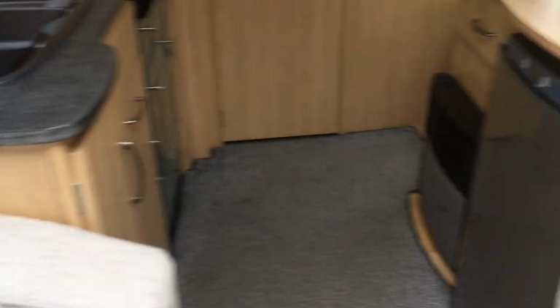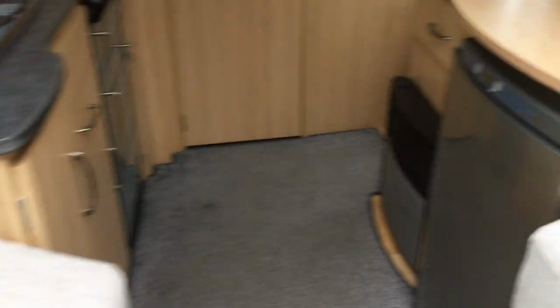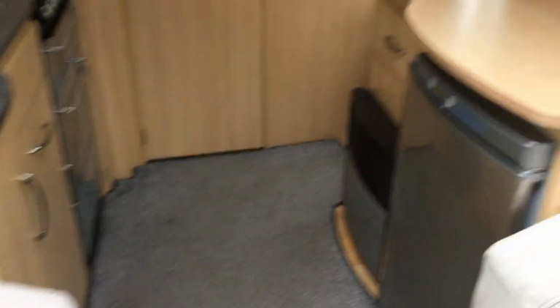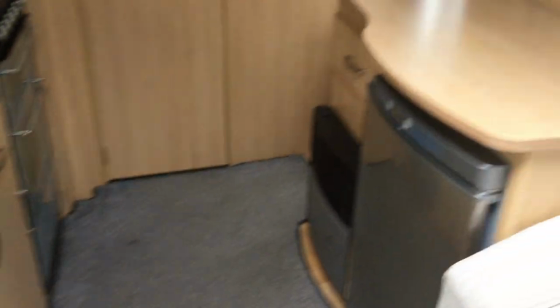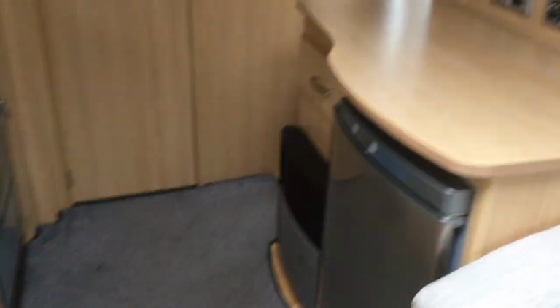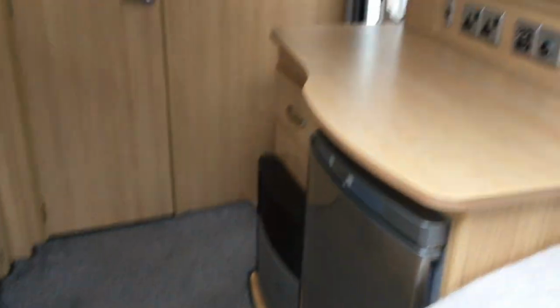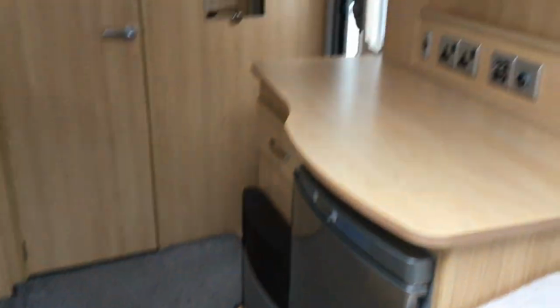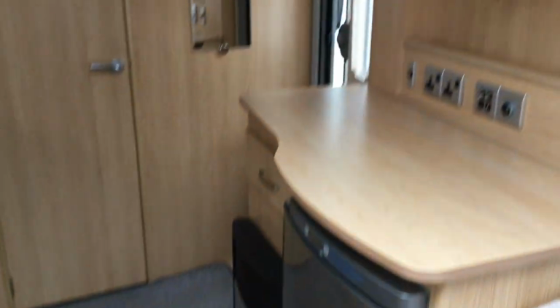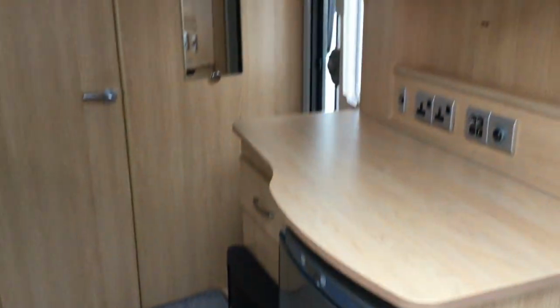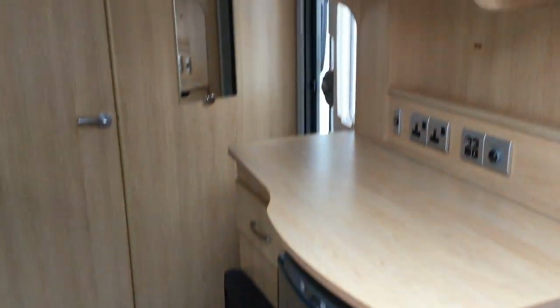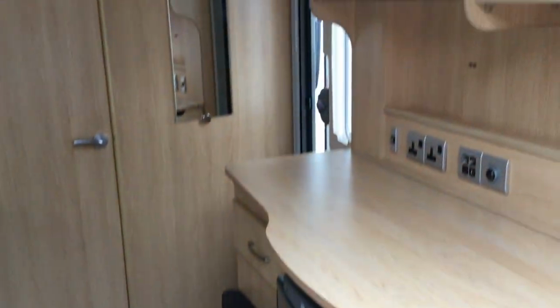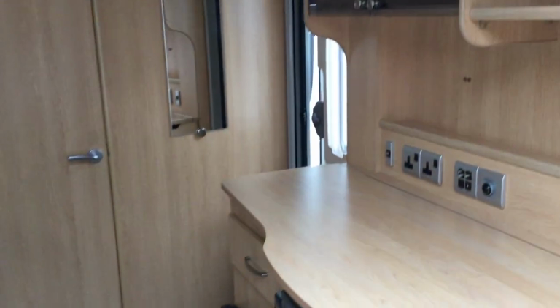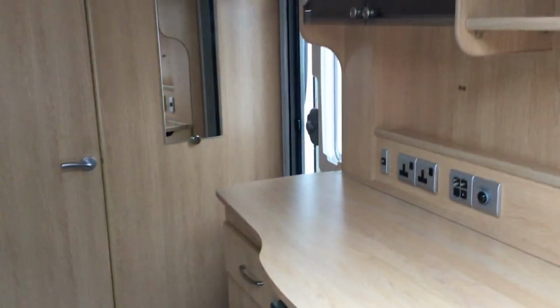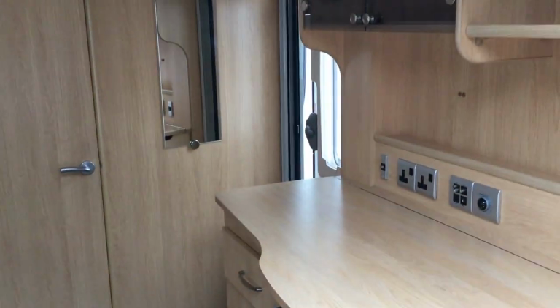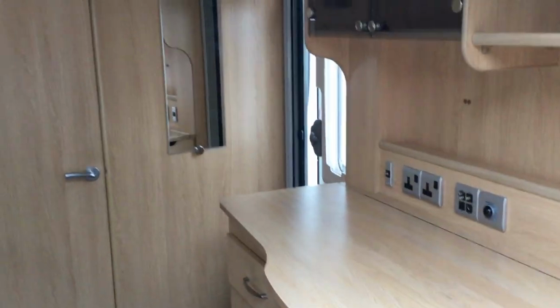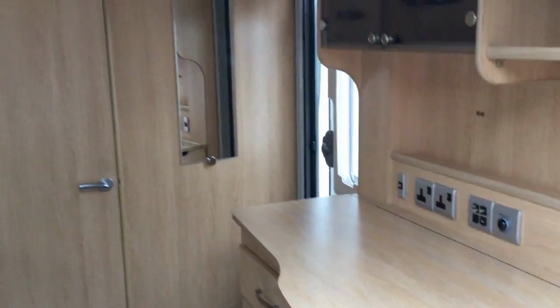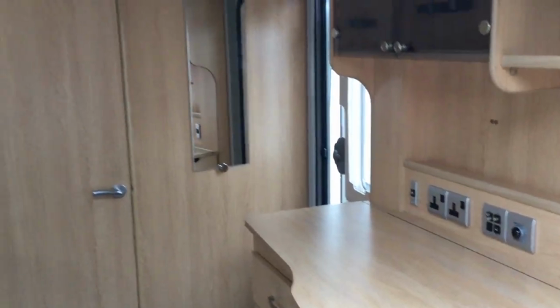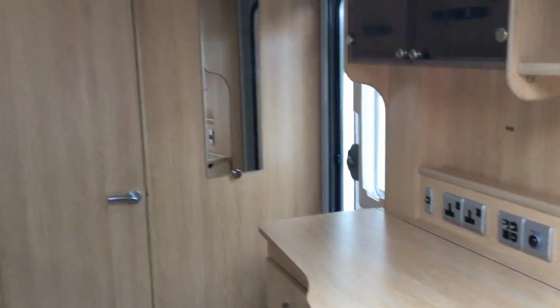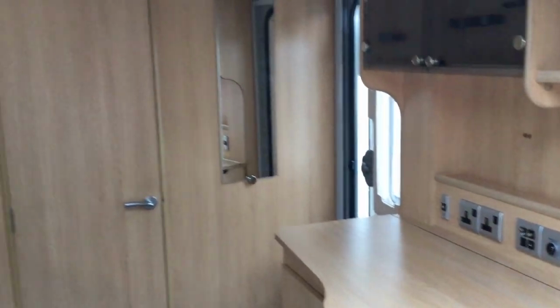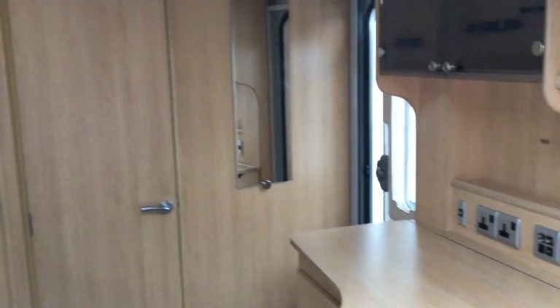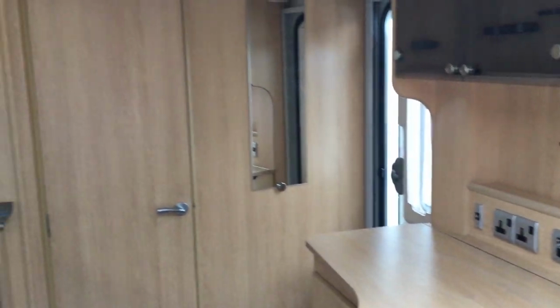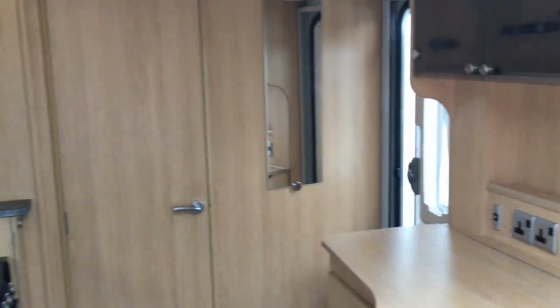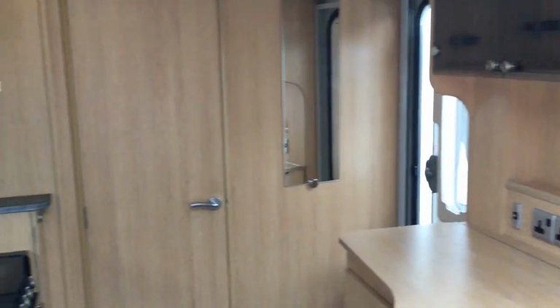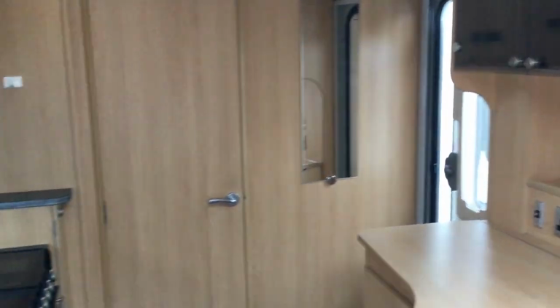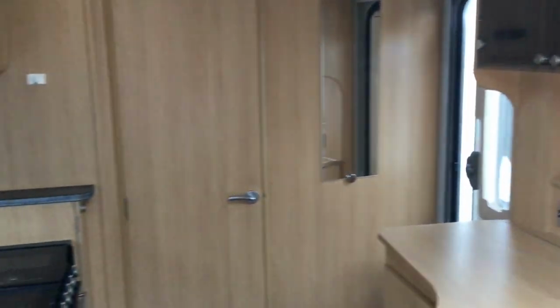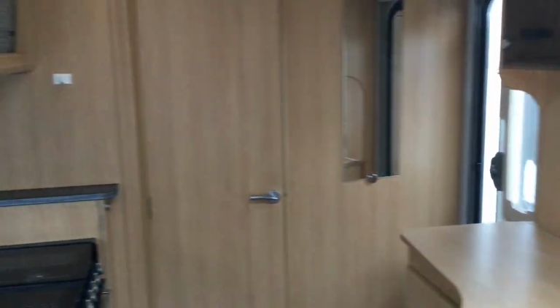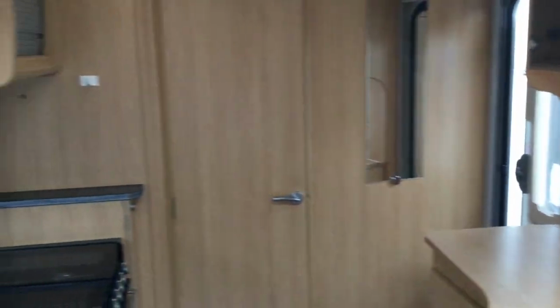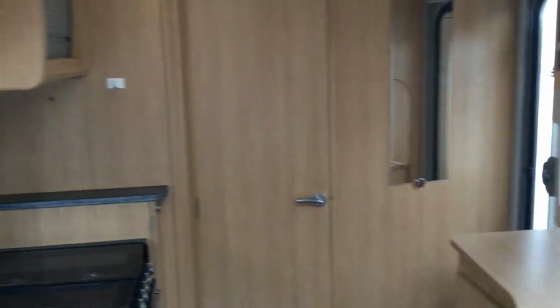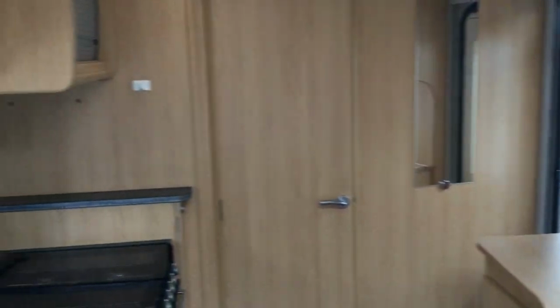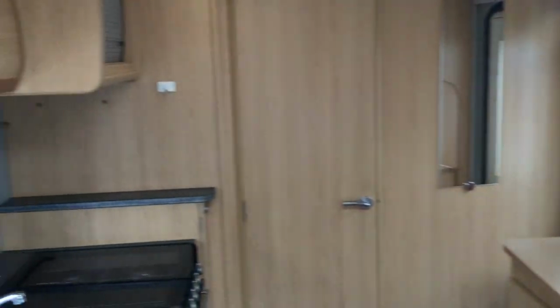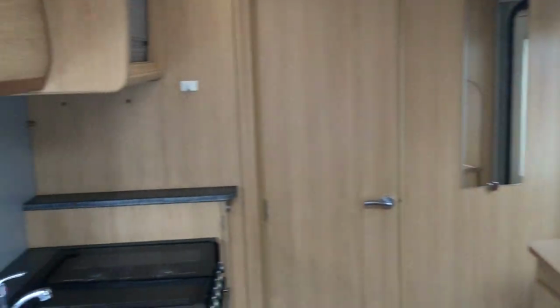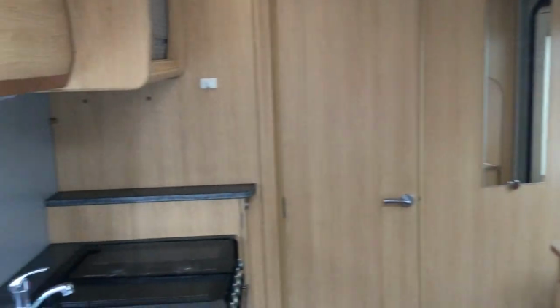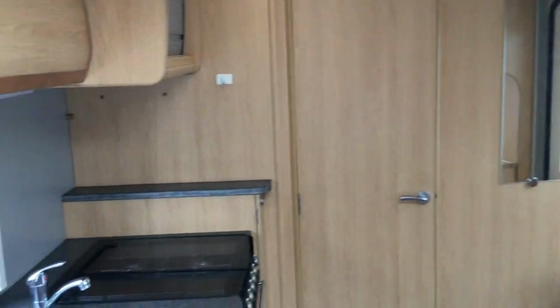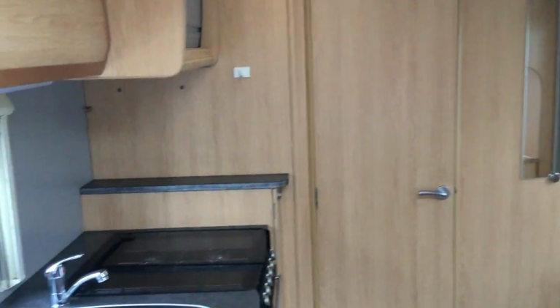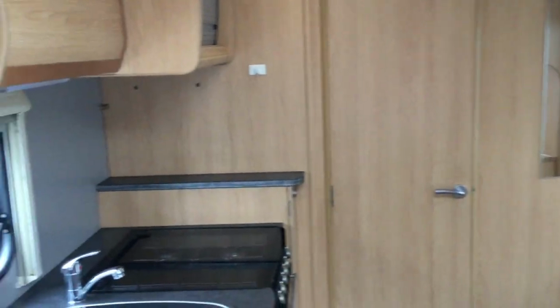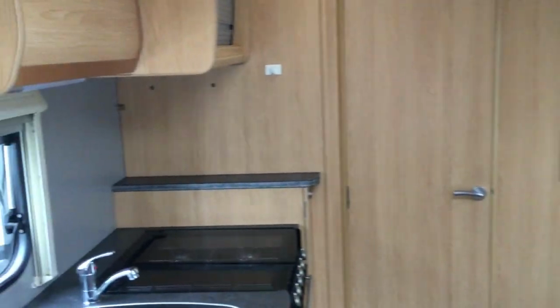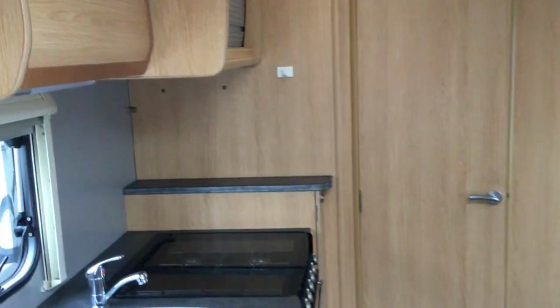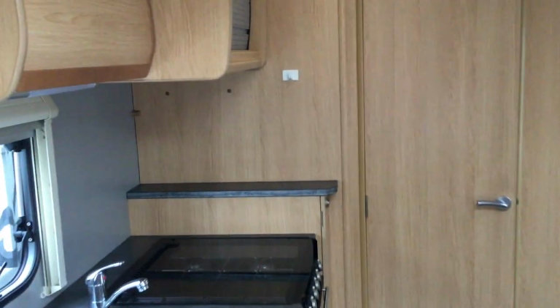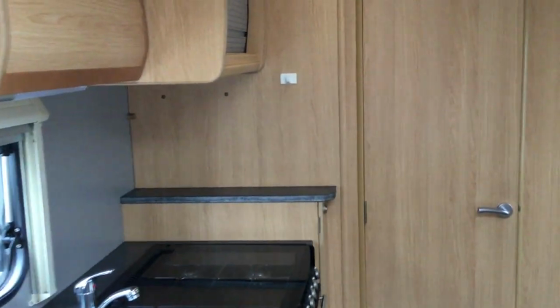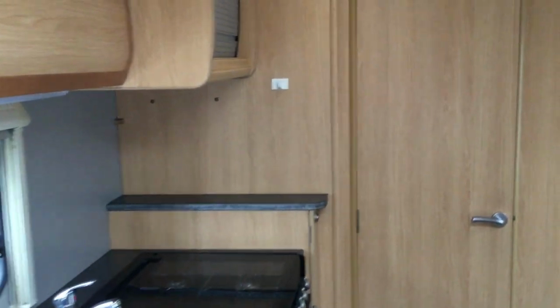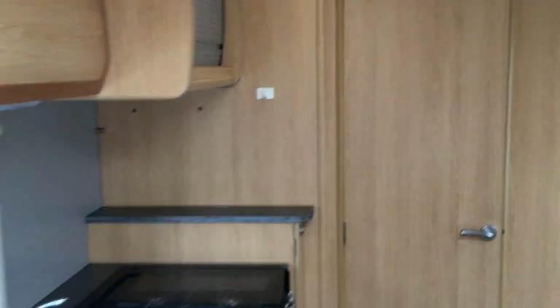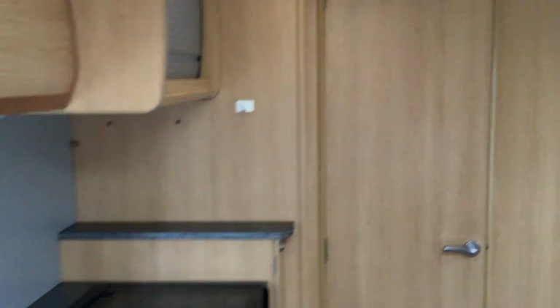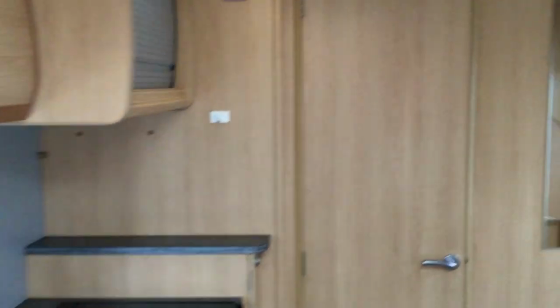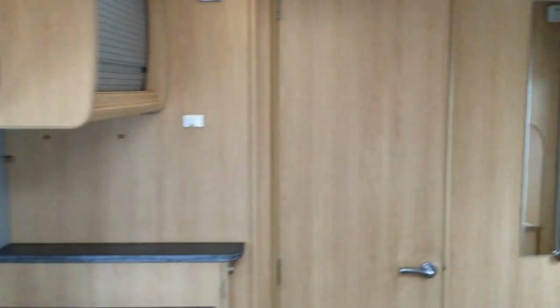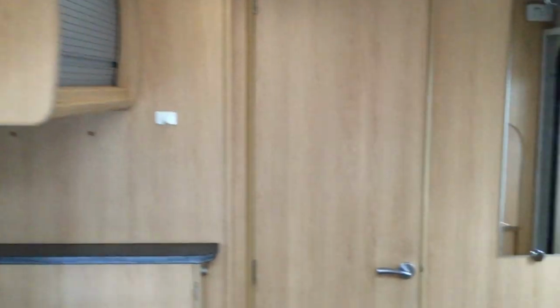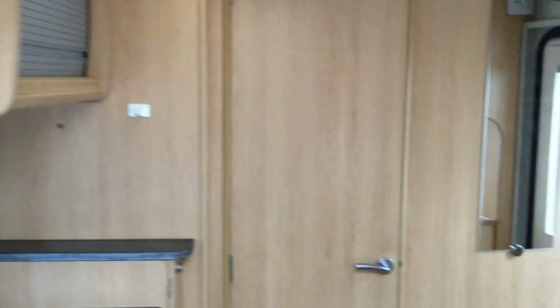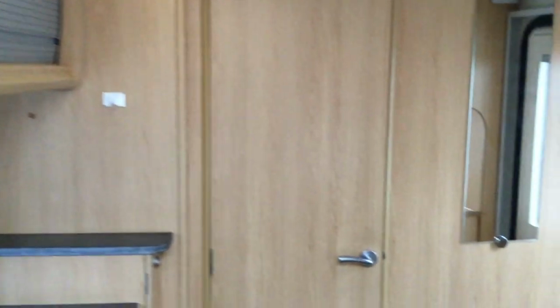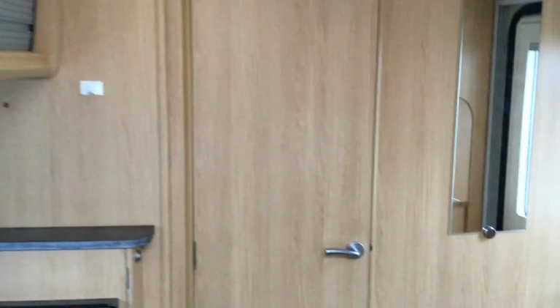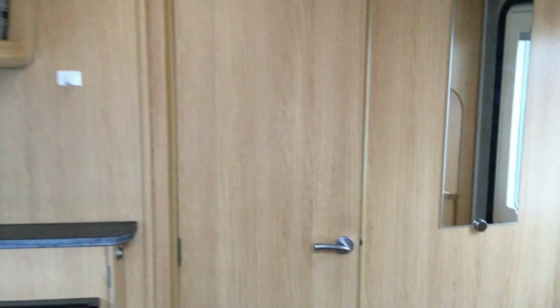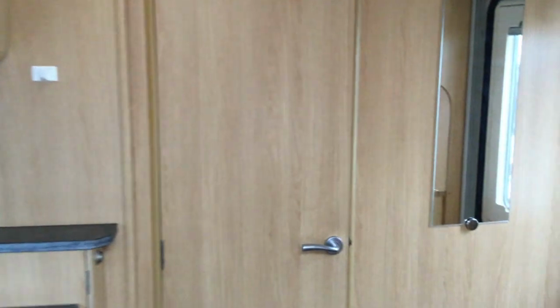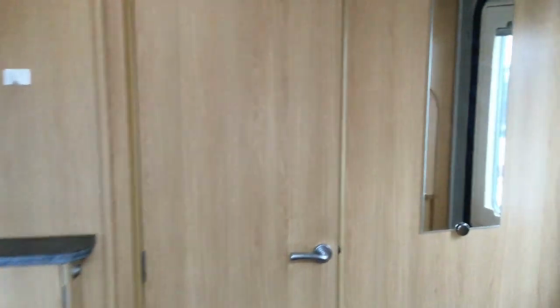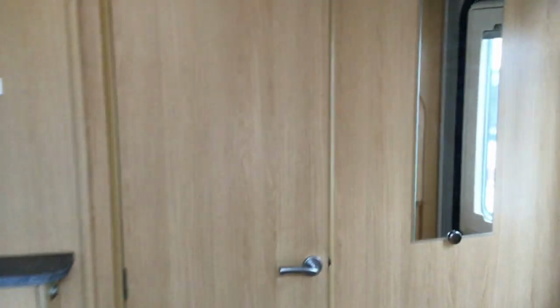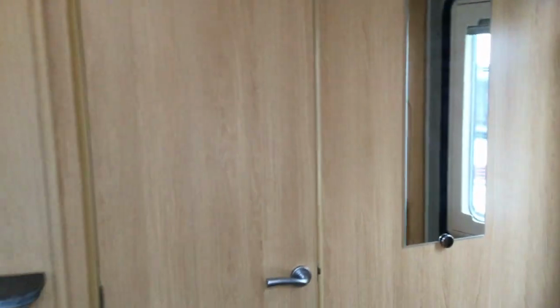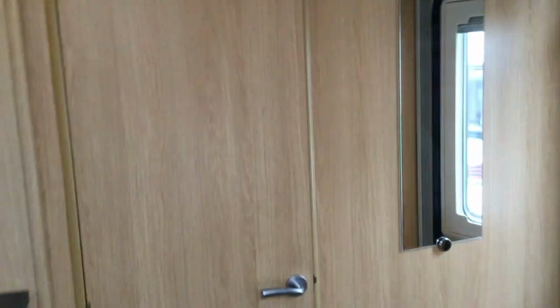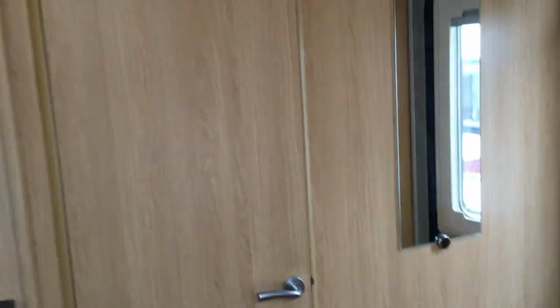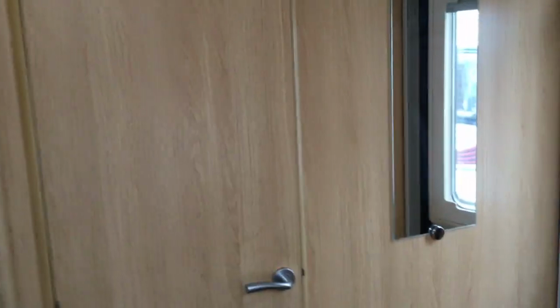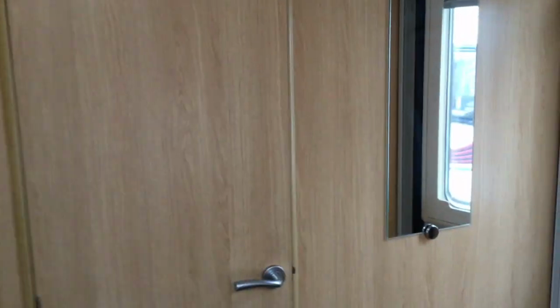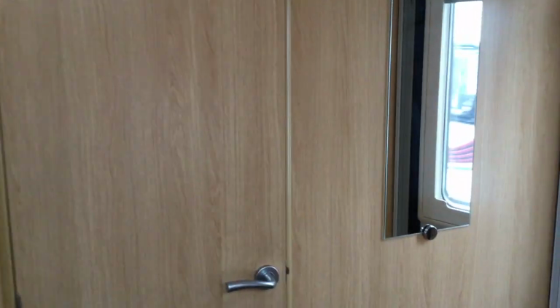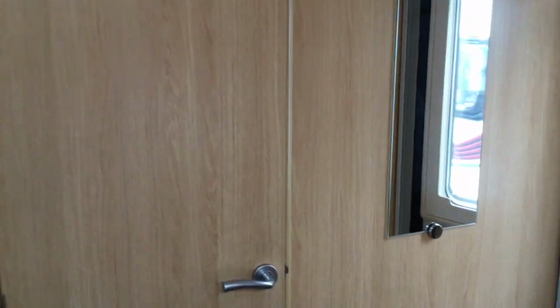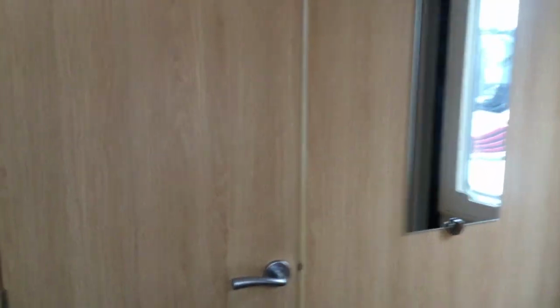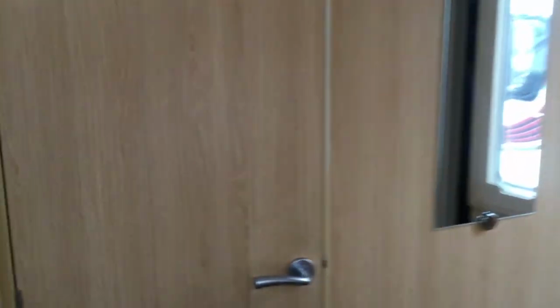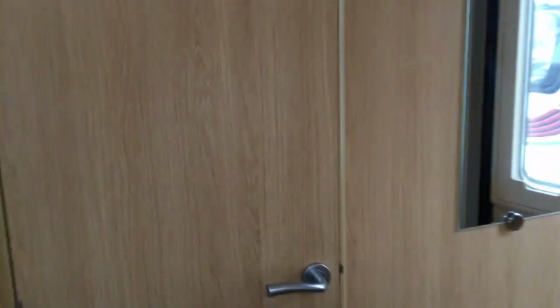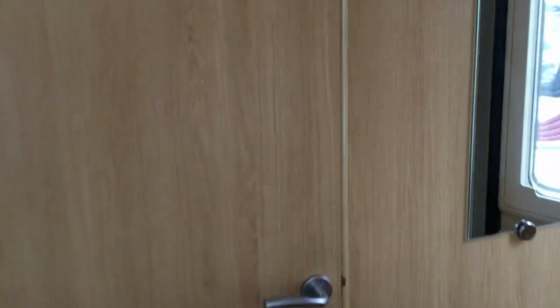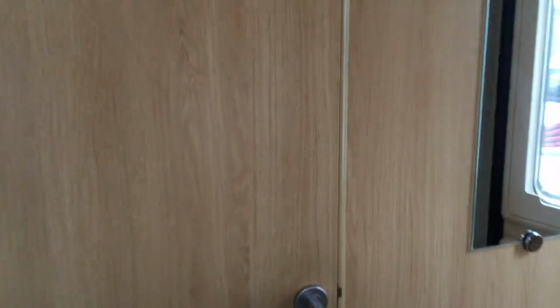So it's a nice little two berth — a great starter unit. We'll have a look in the washroom here.